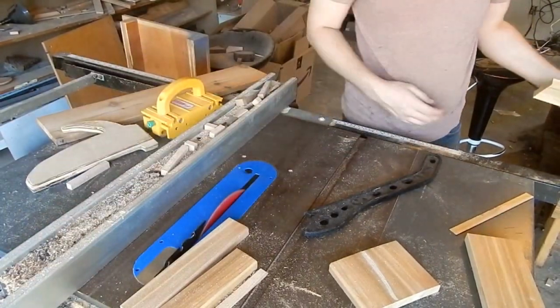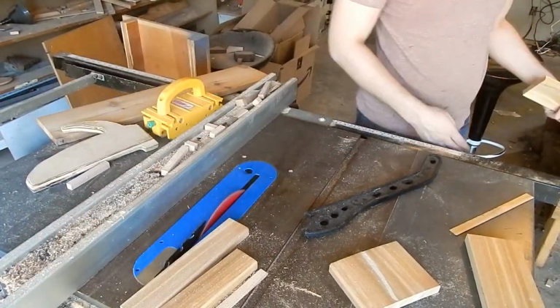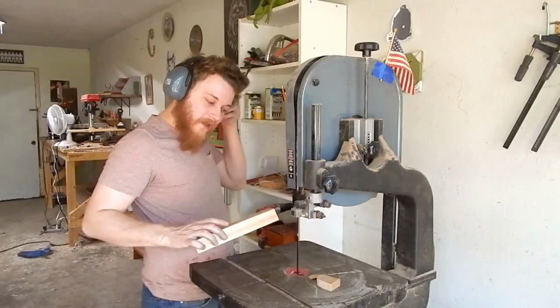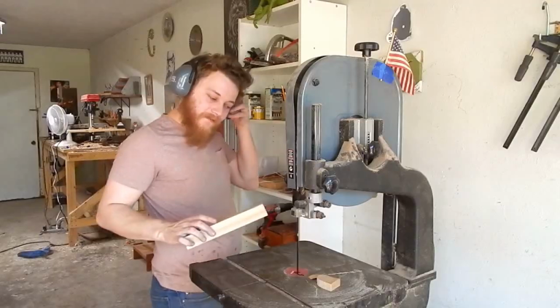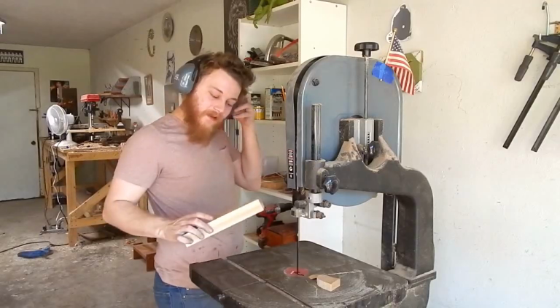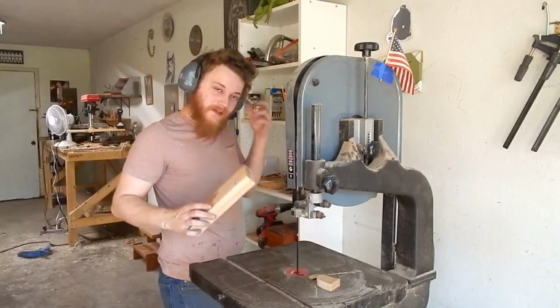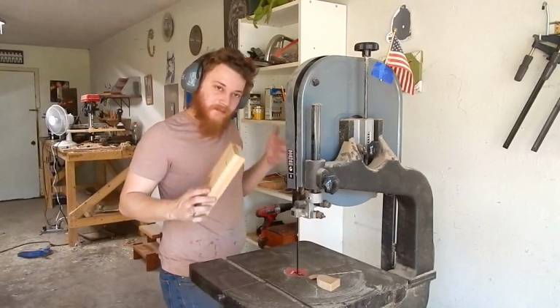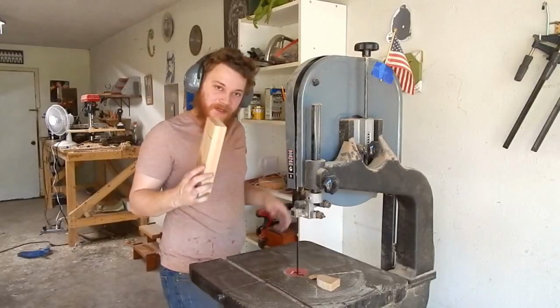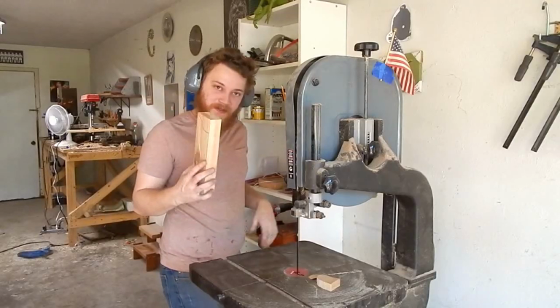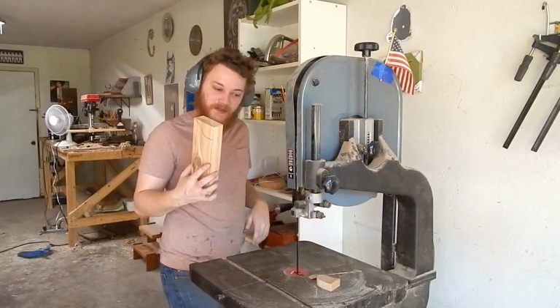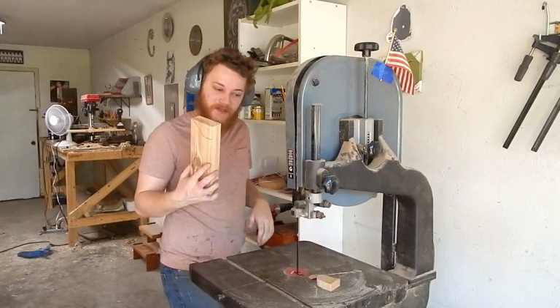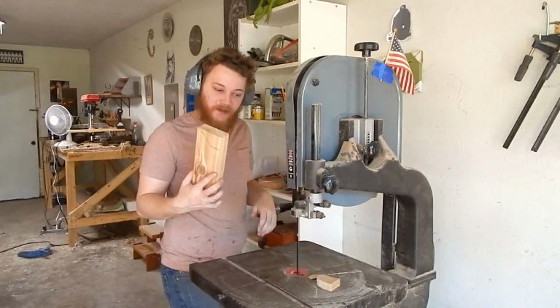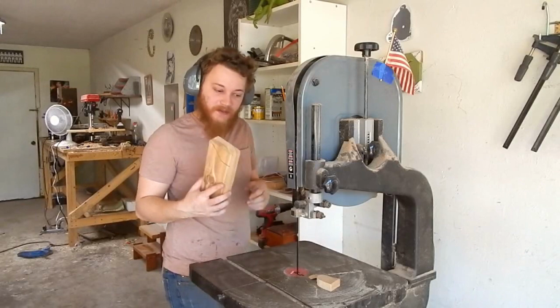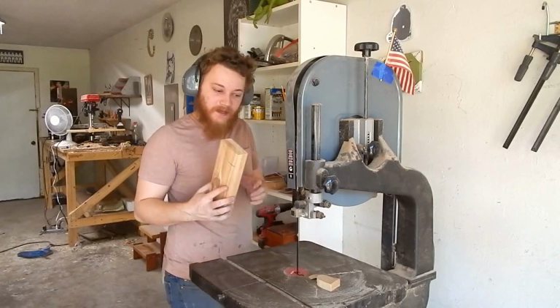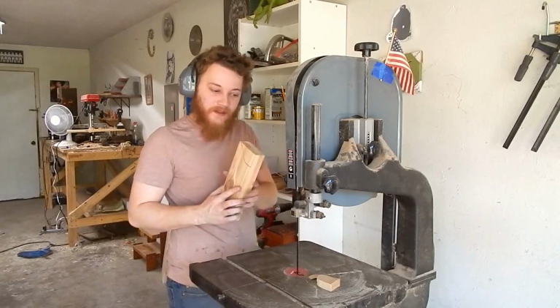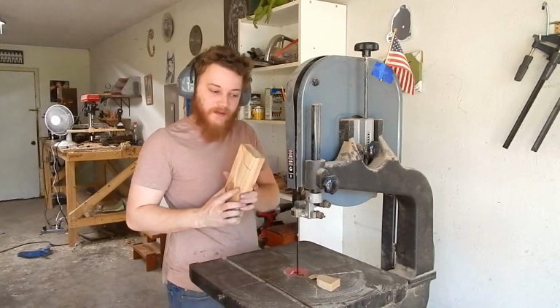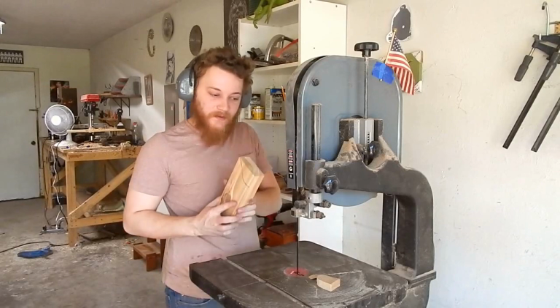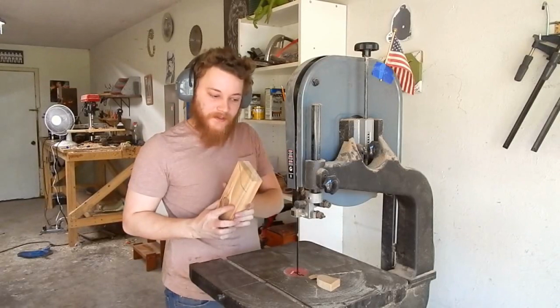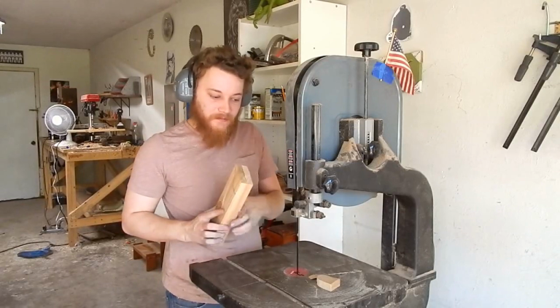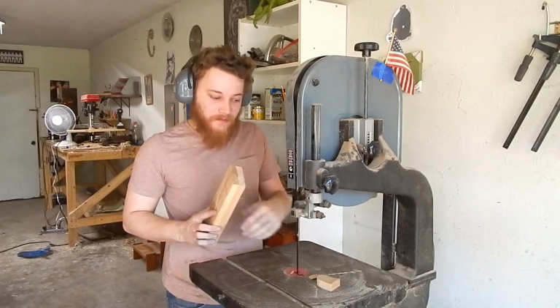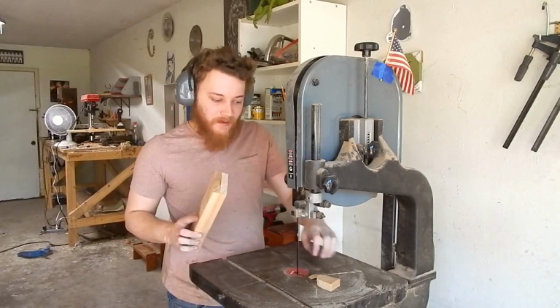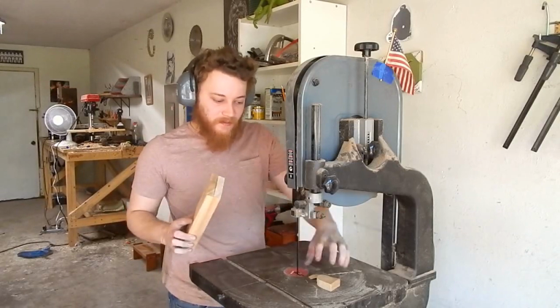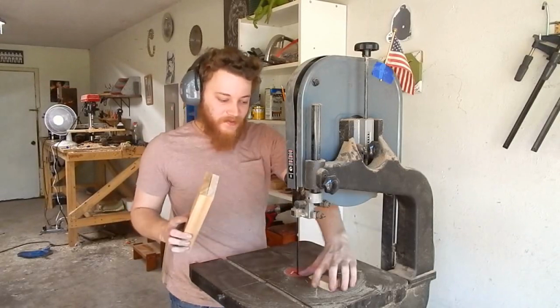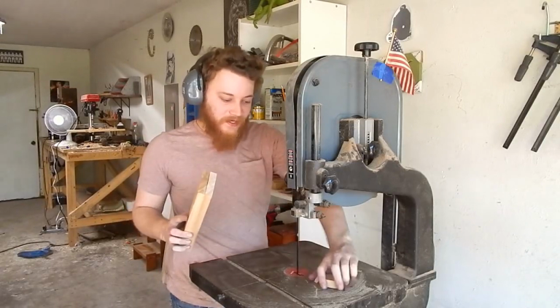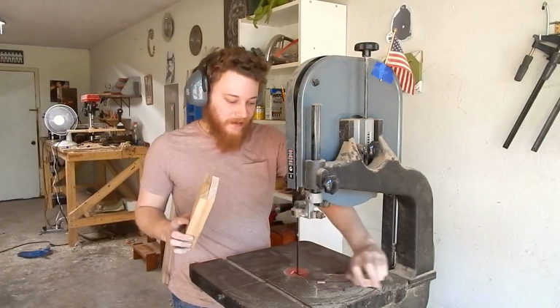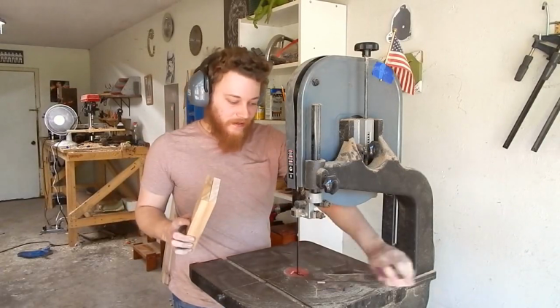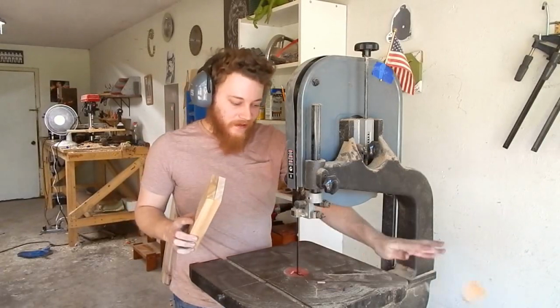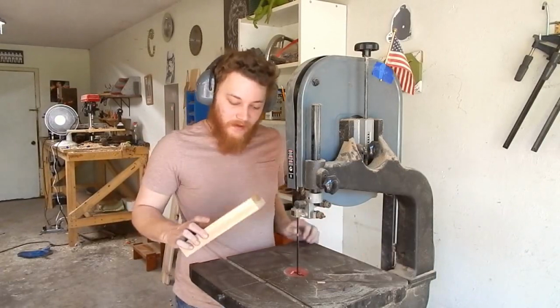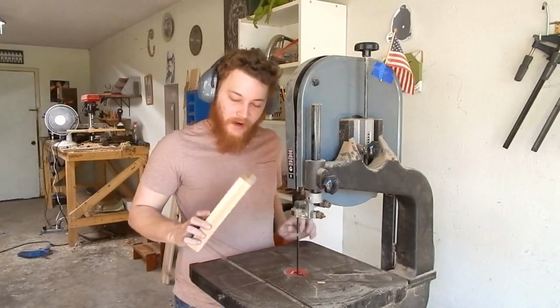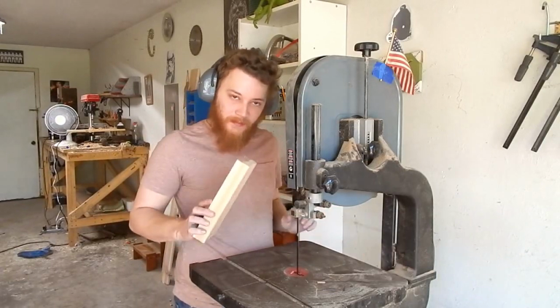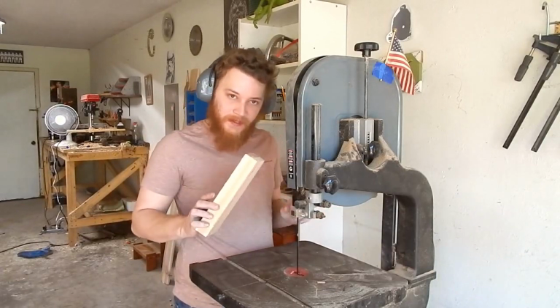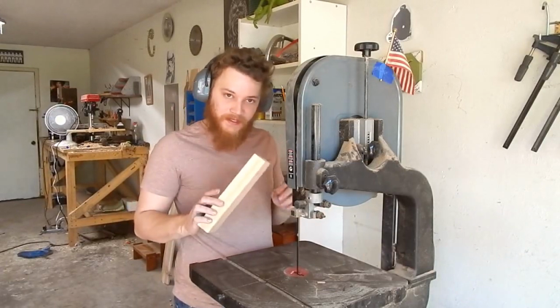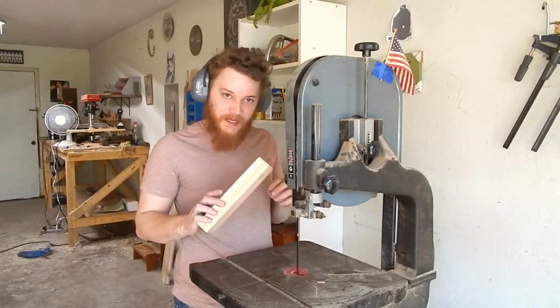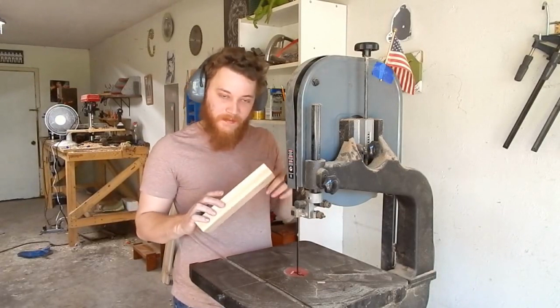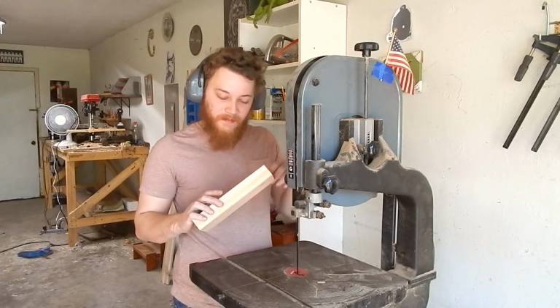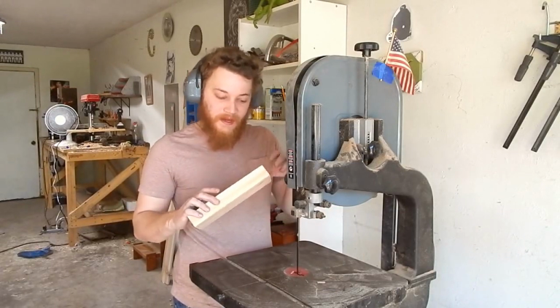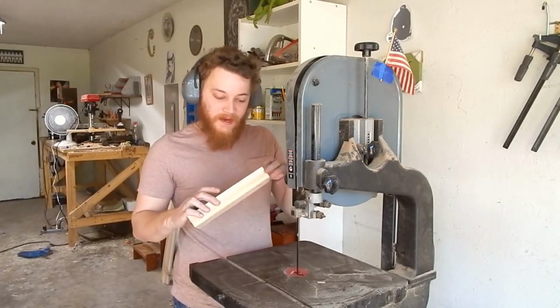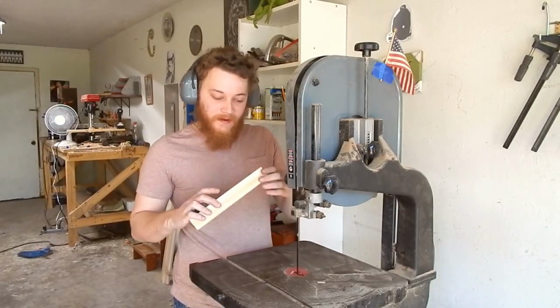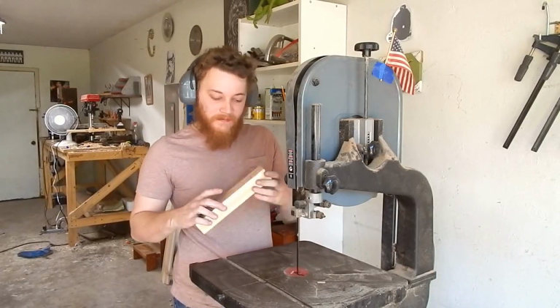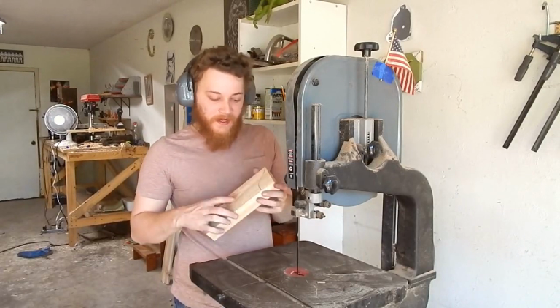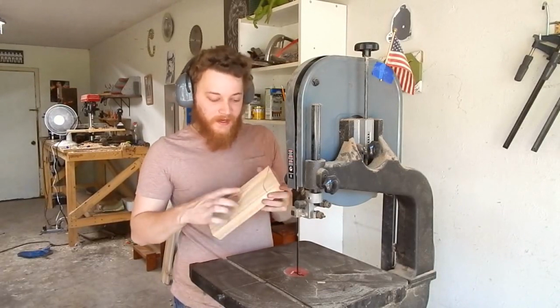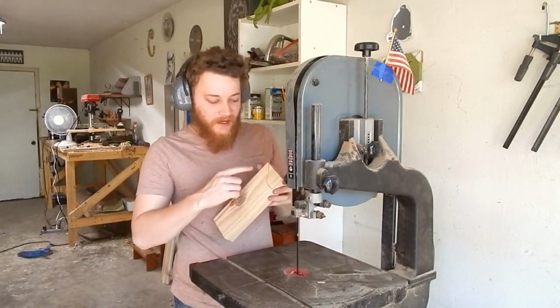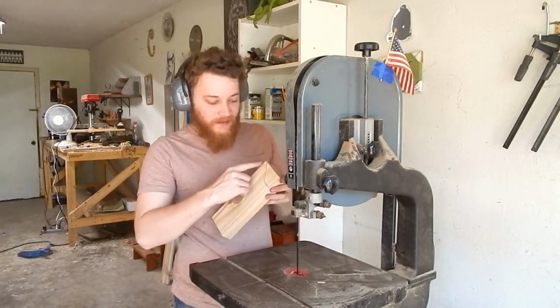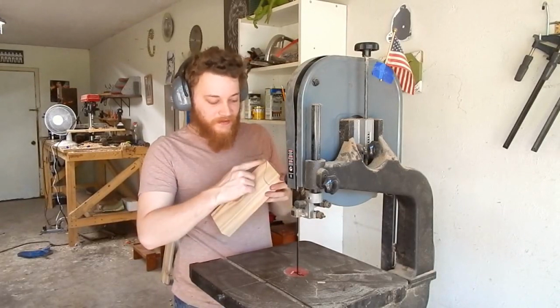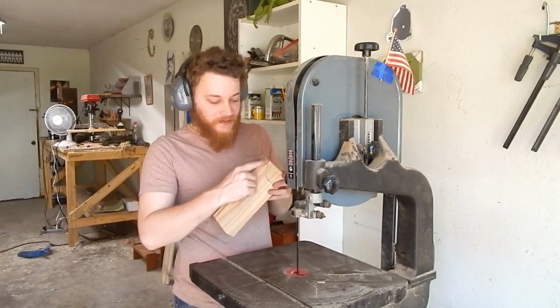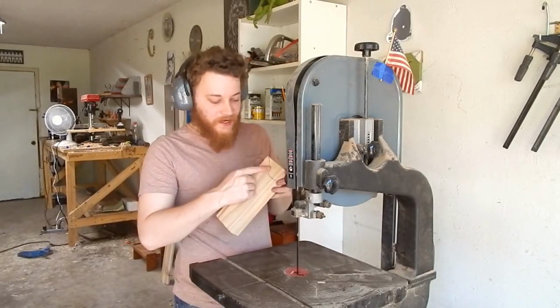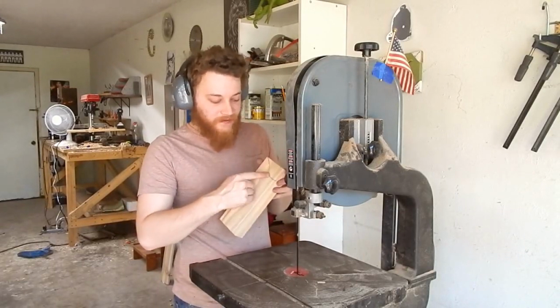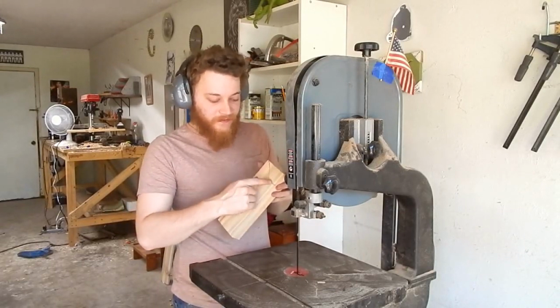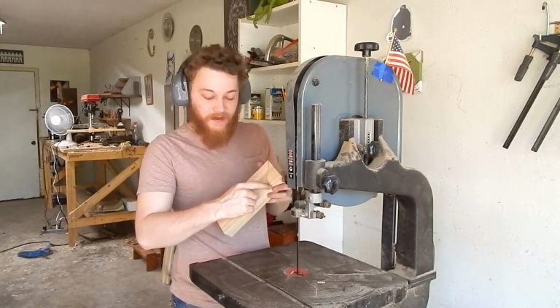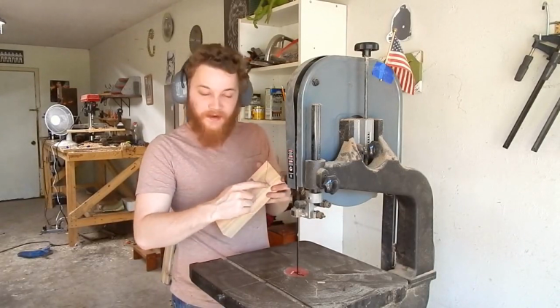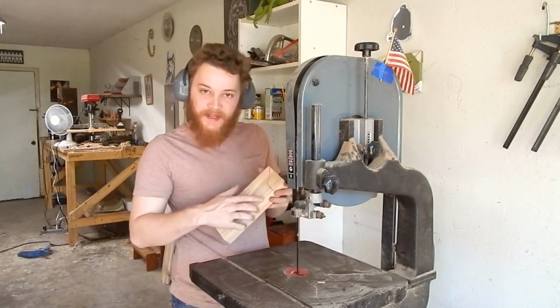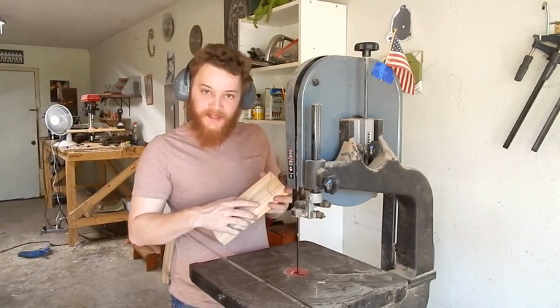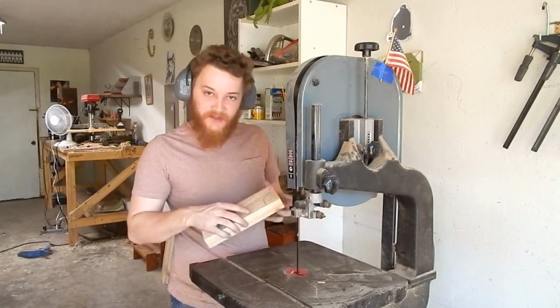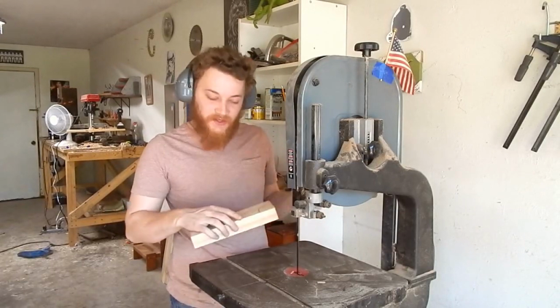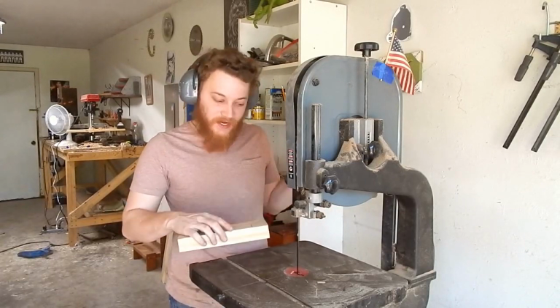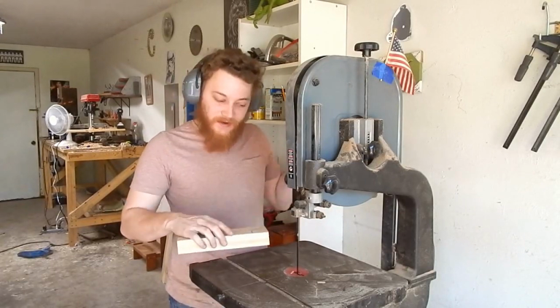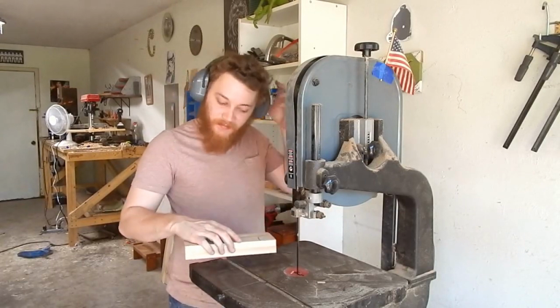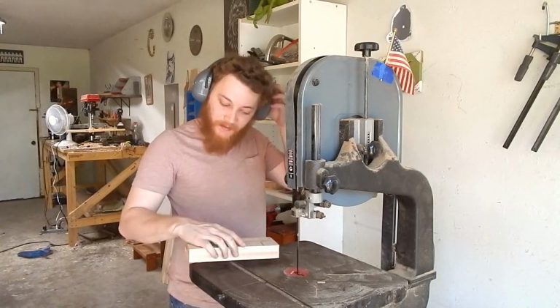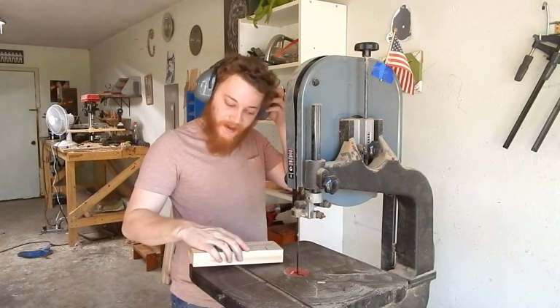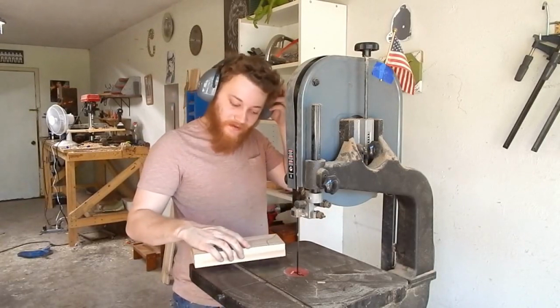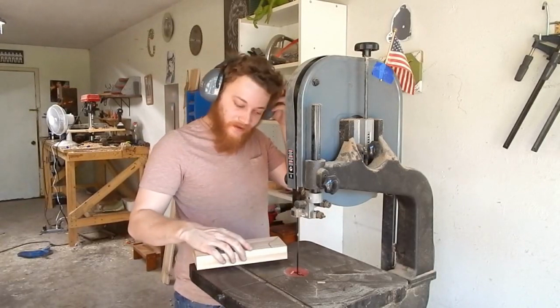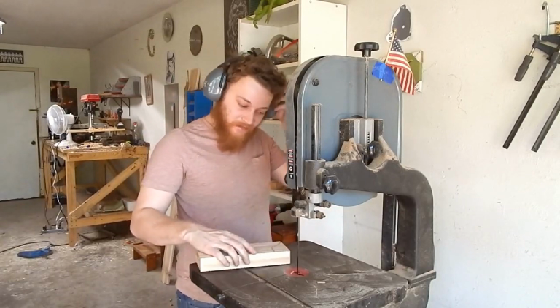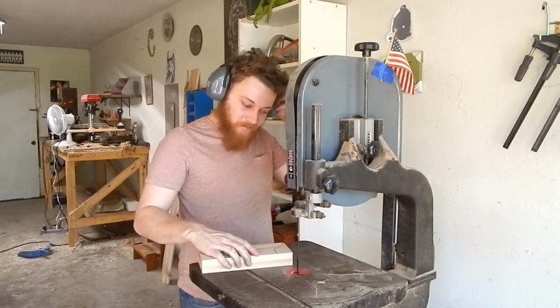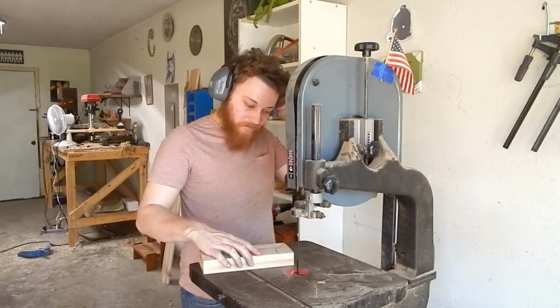I've got the pieces held together with some double-sided carpet tape, and I'm going to cut this kind of an S-shape out on them.